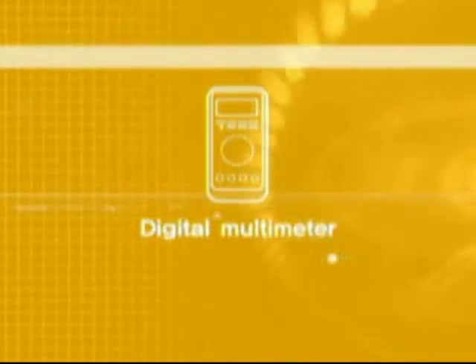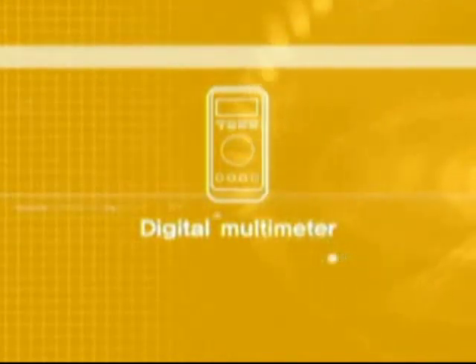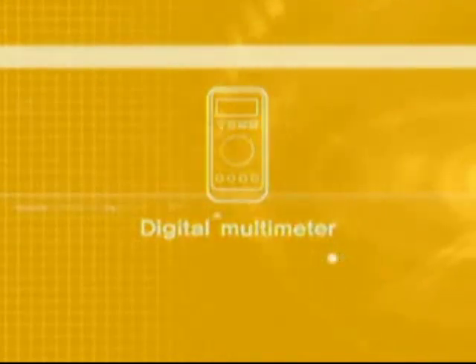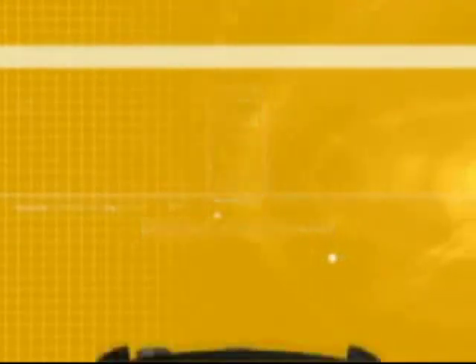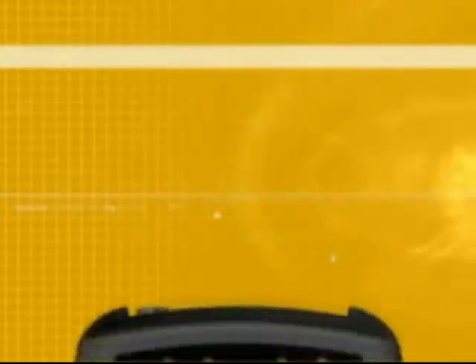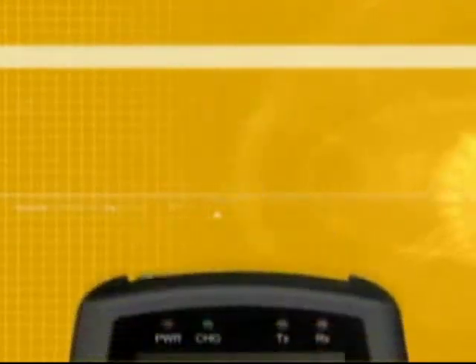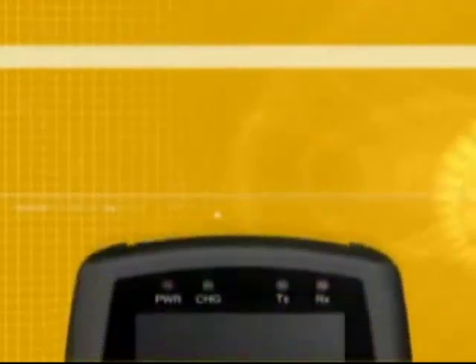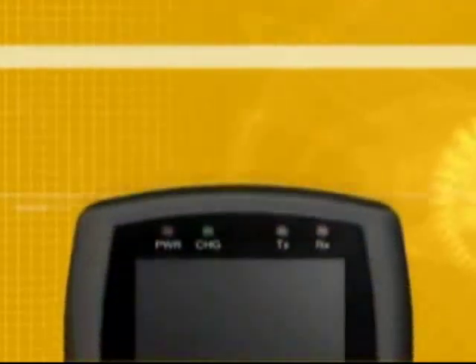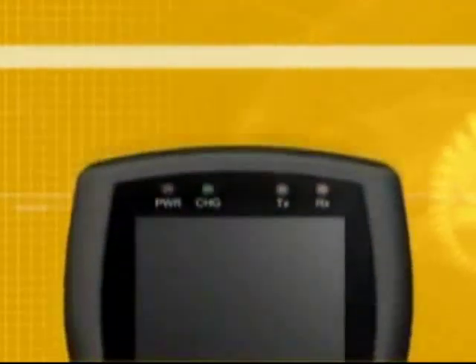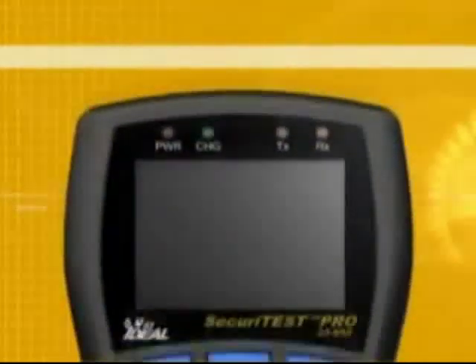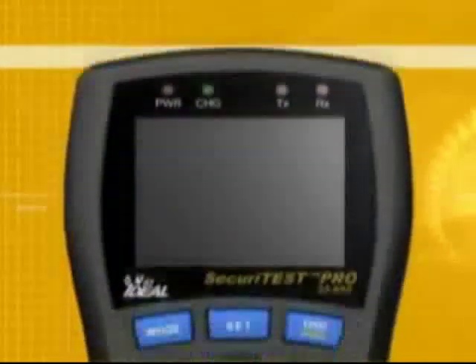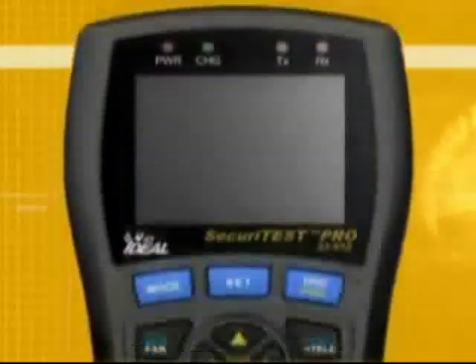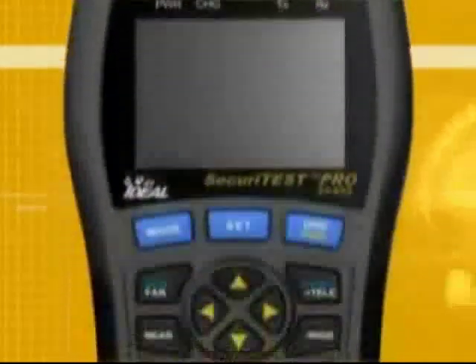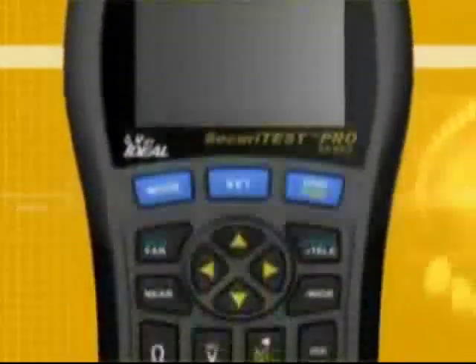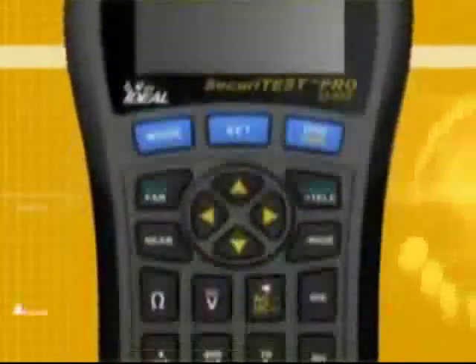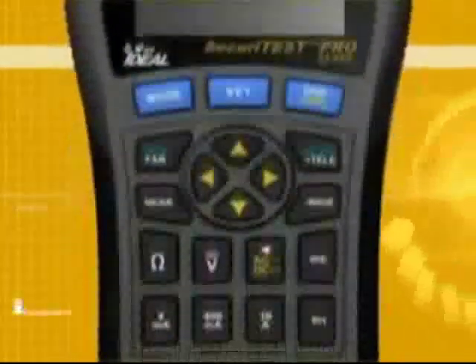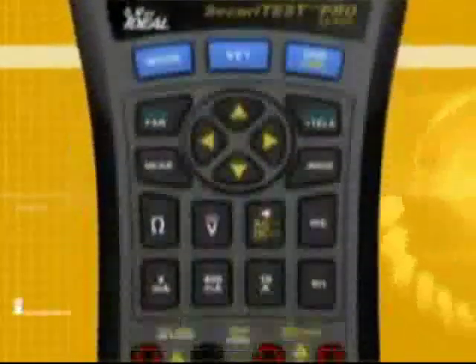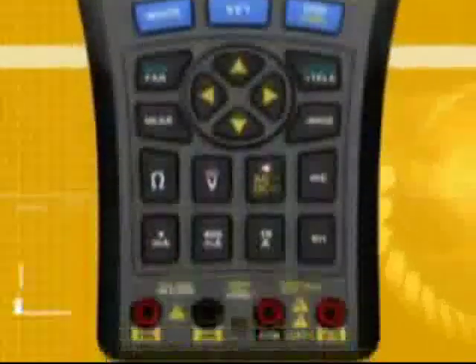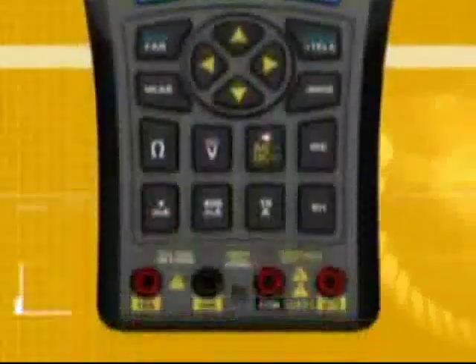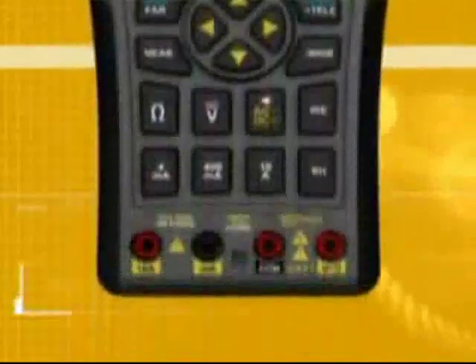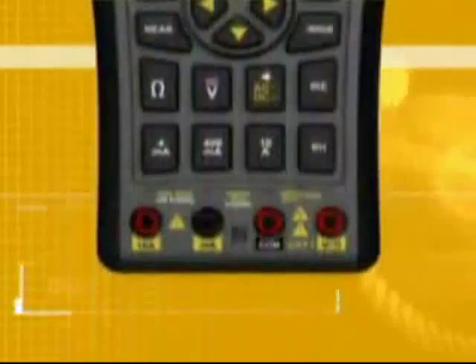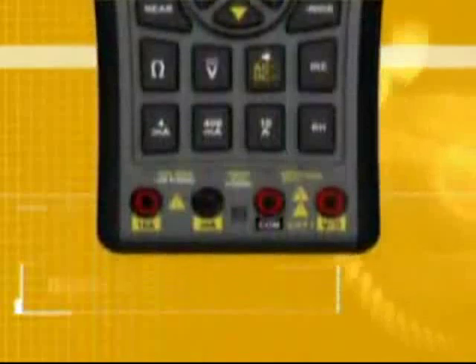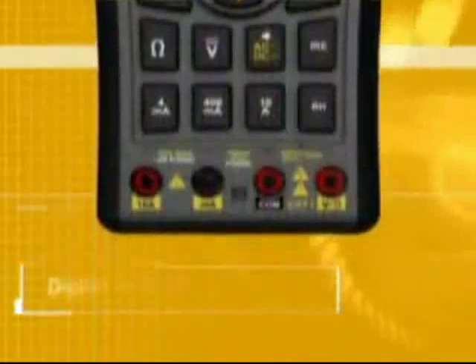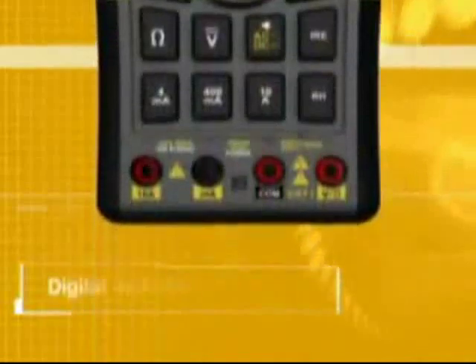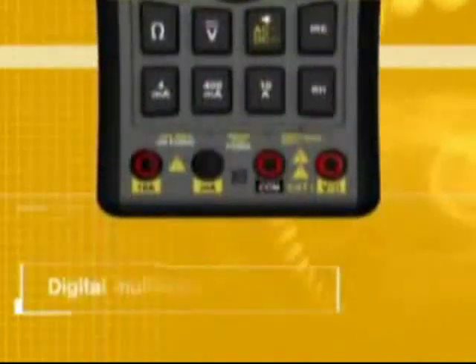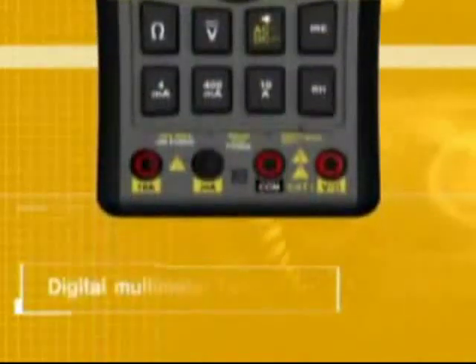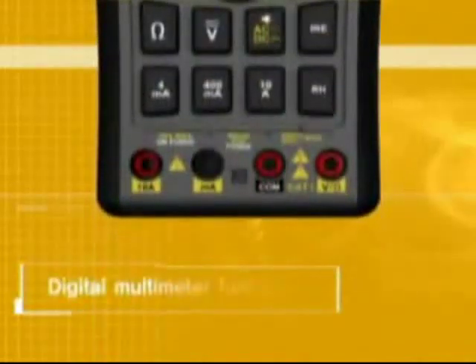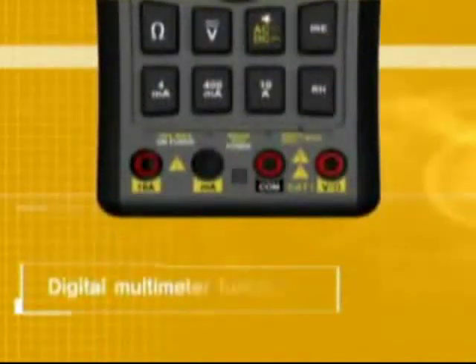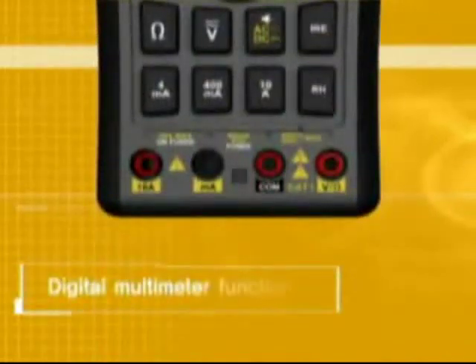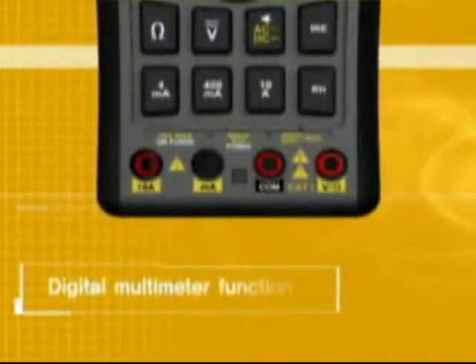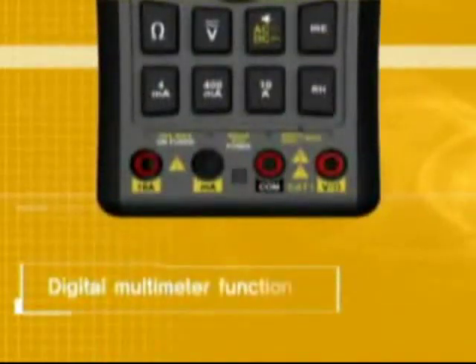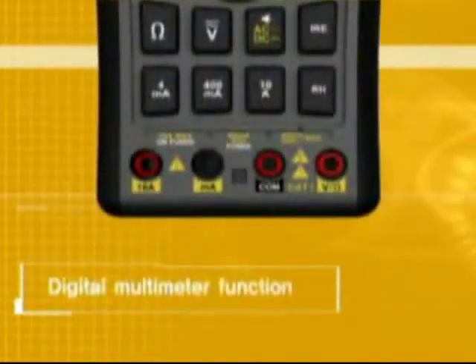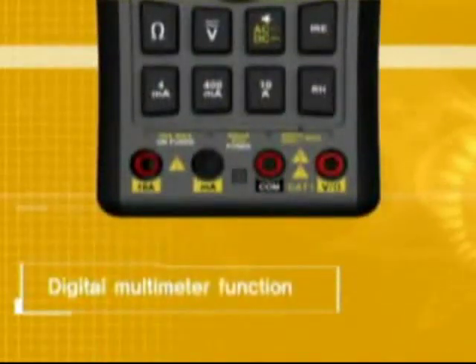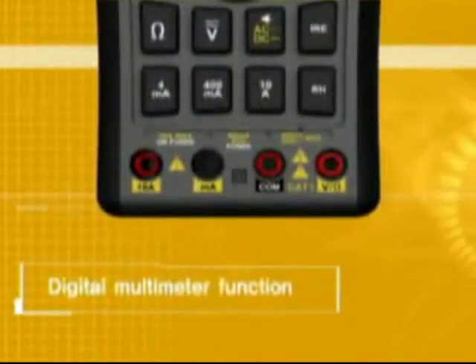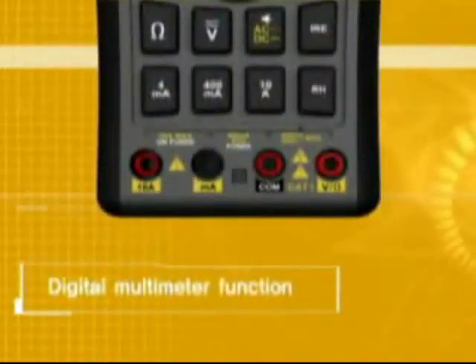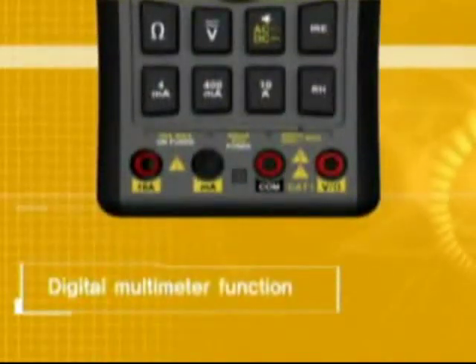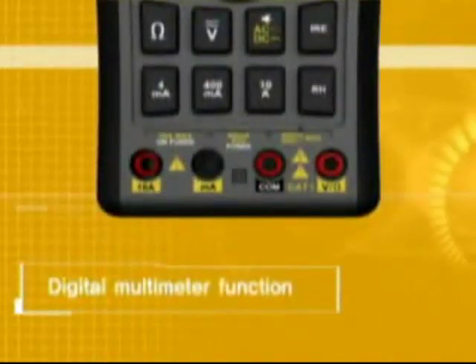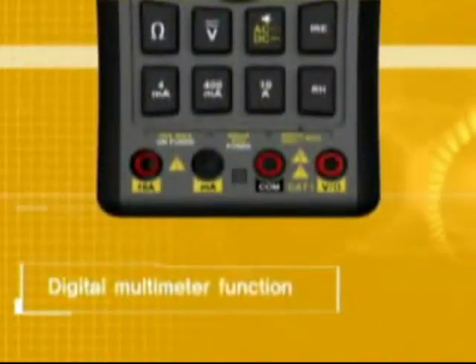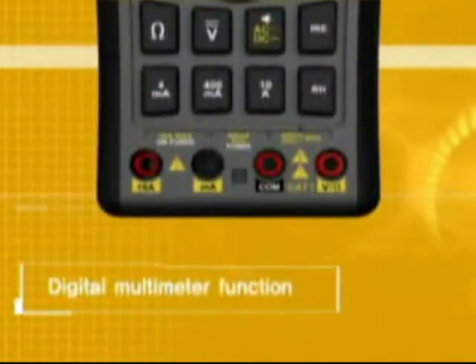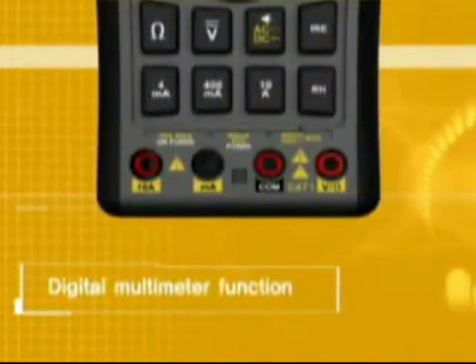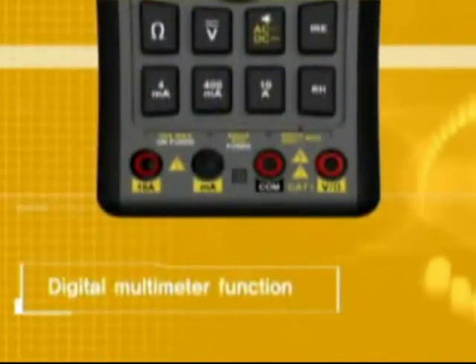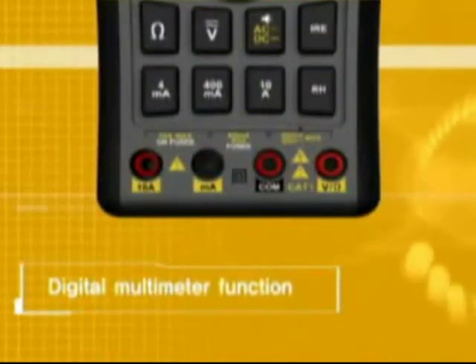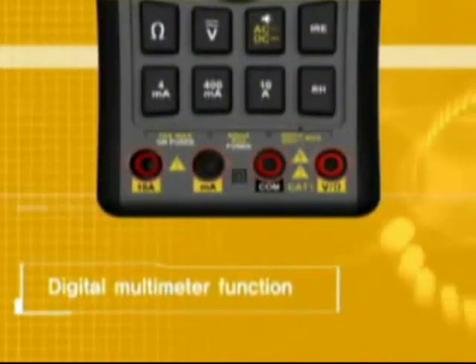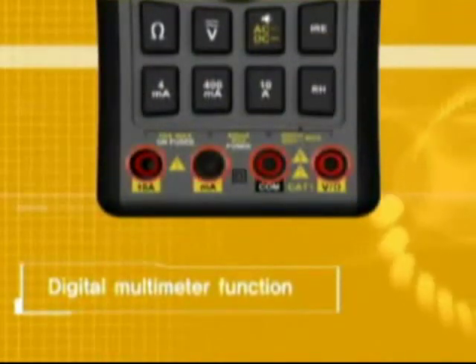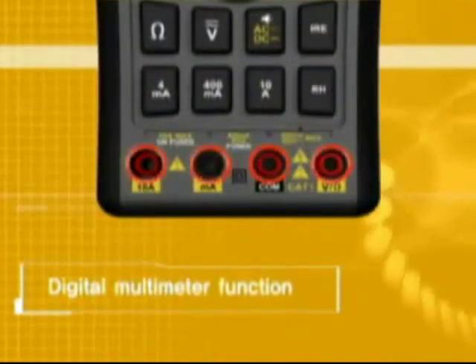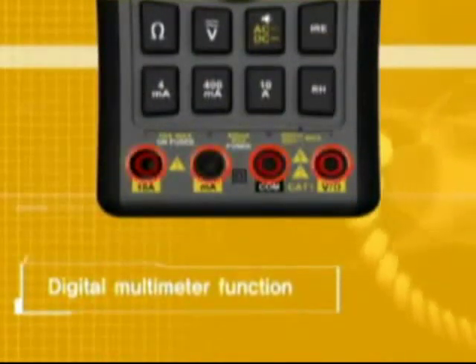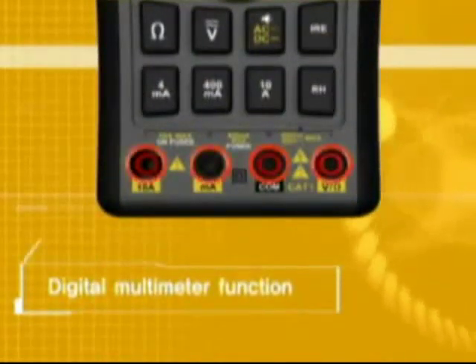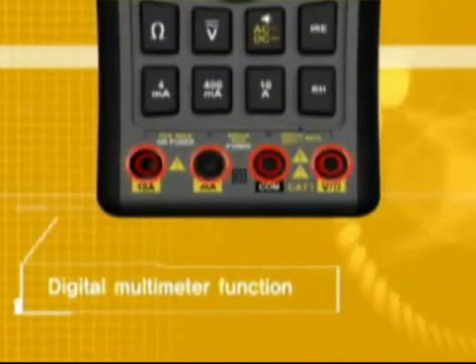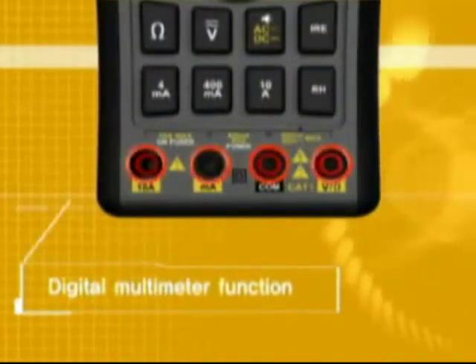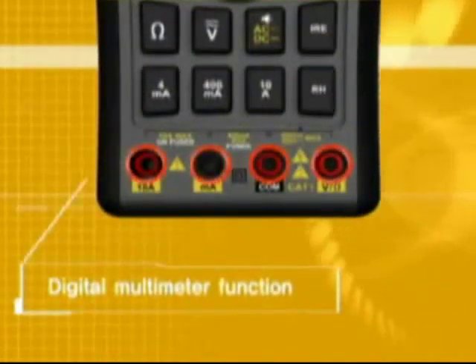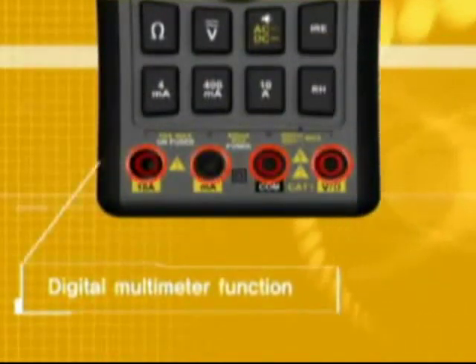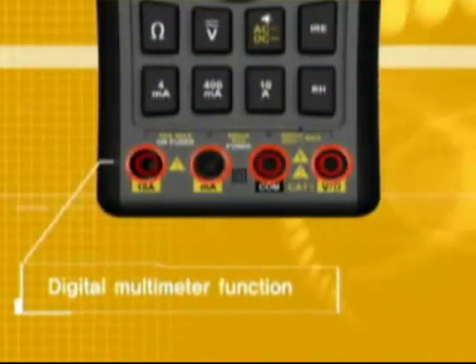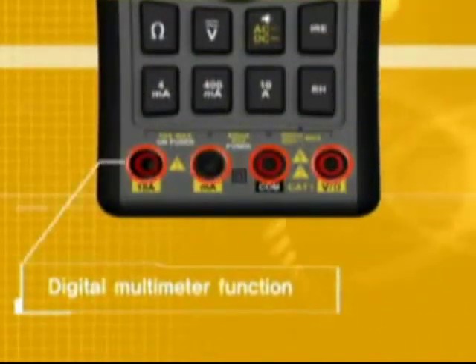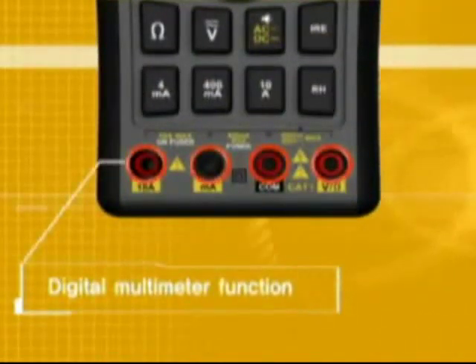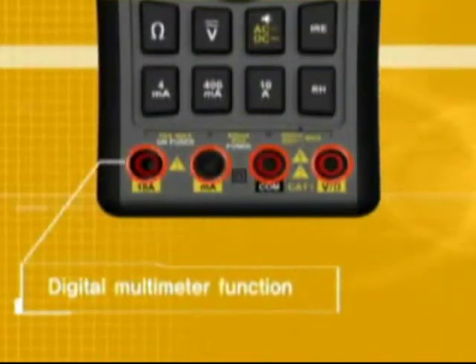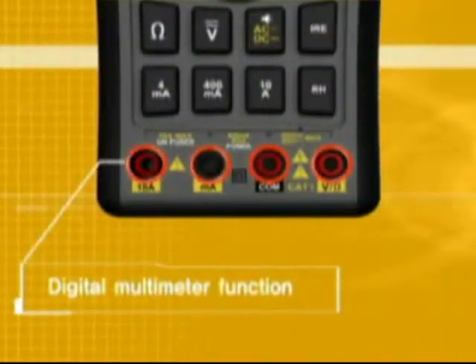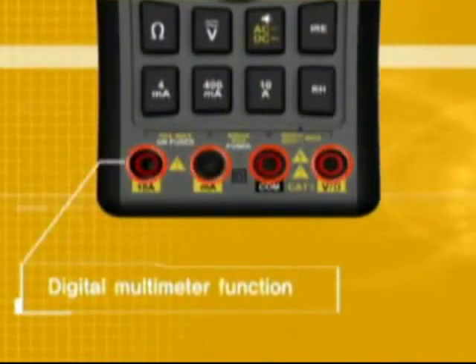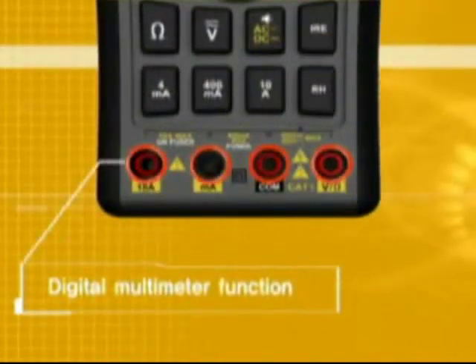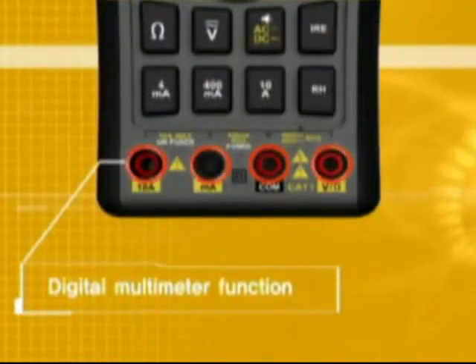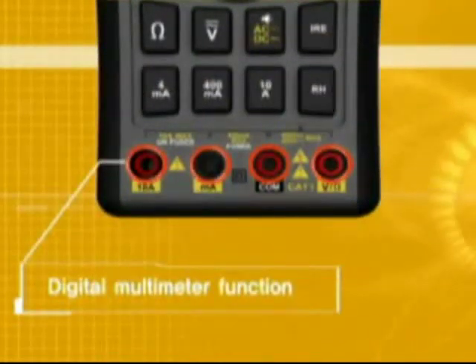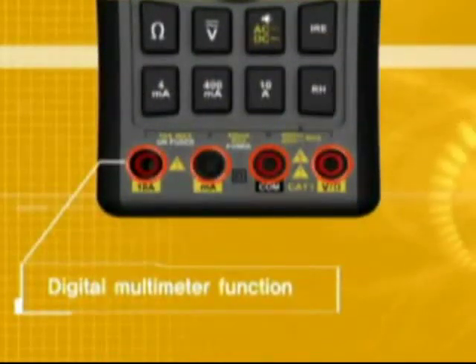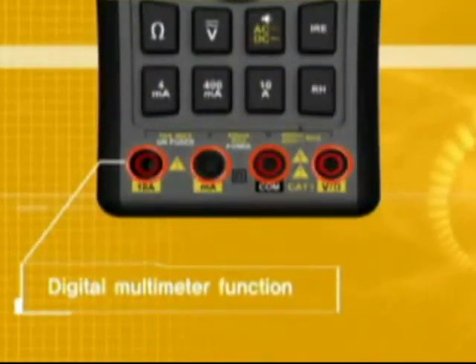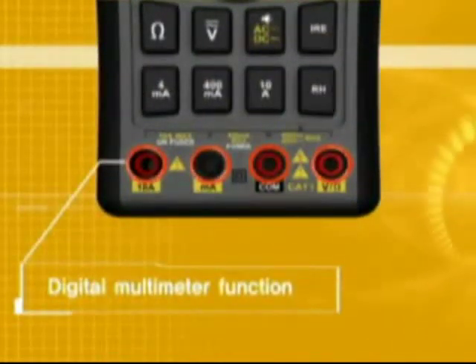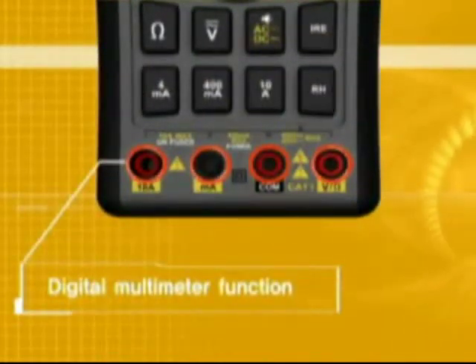It combines most basic instruments, including an ampere meter, volt meter, ohm meter, and continuity tester.